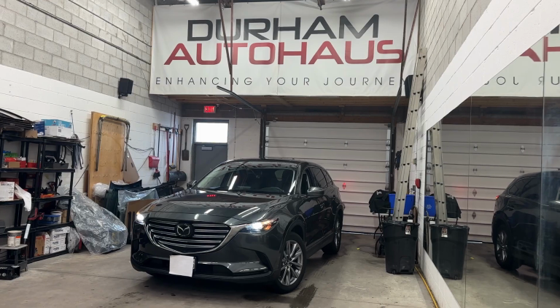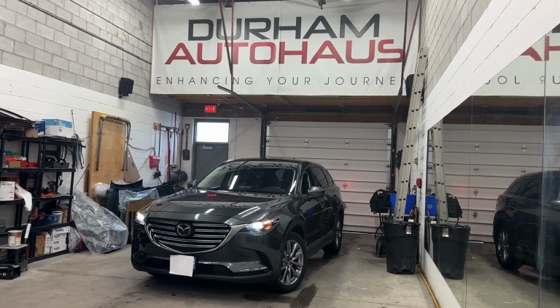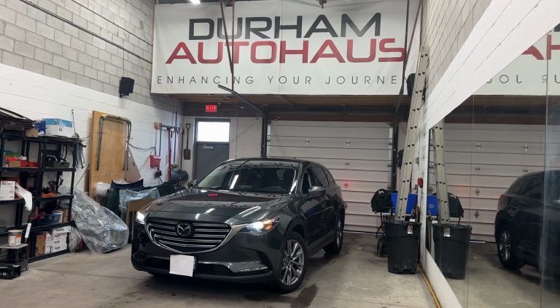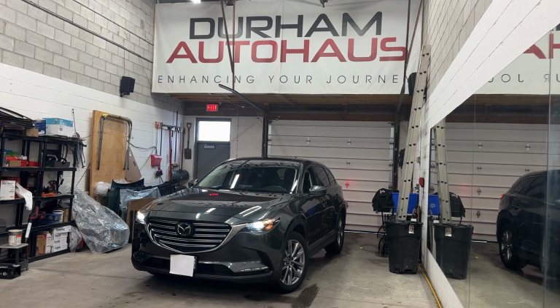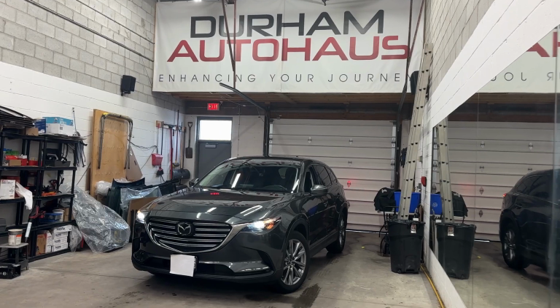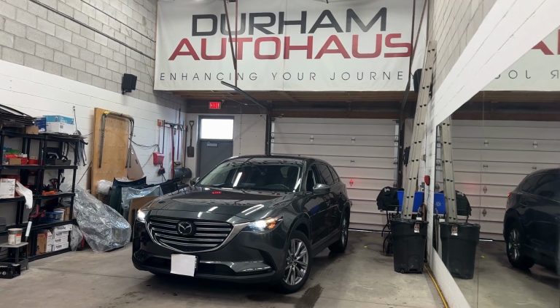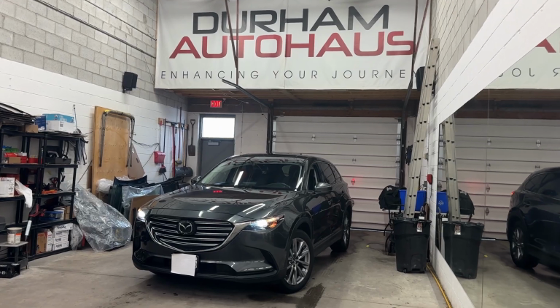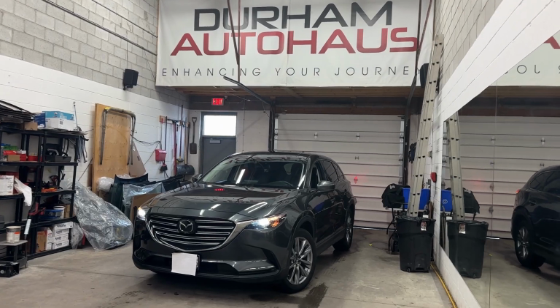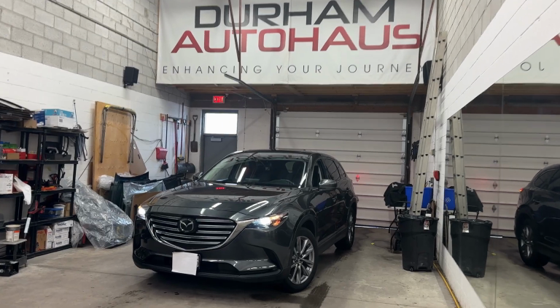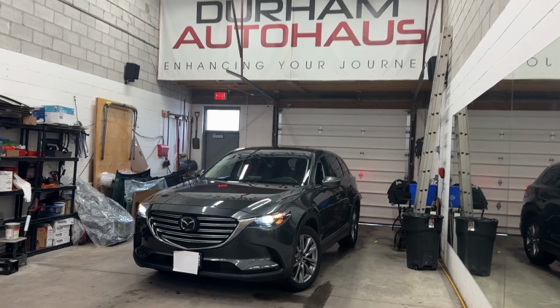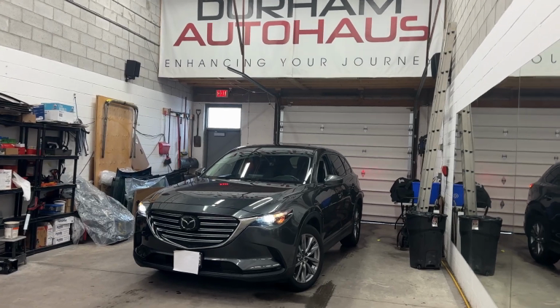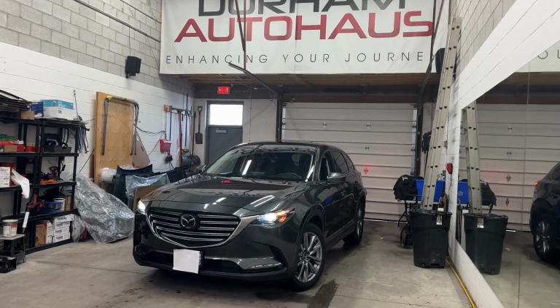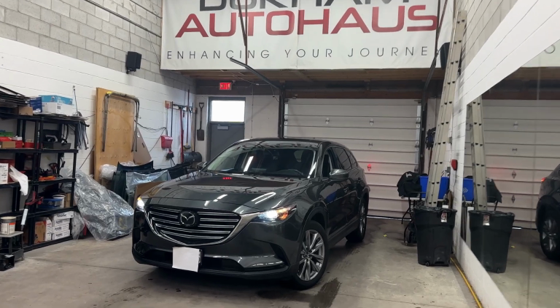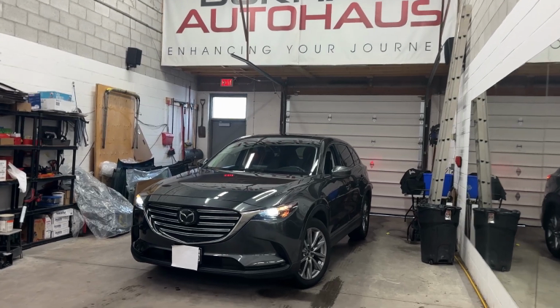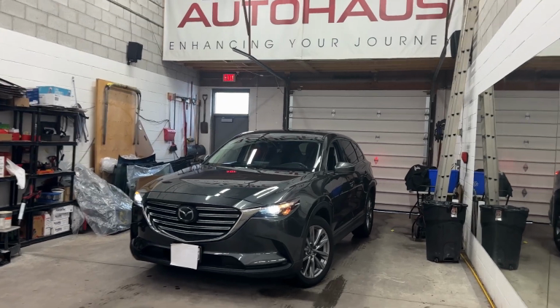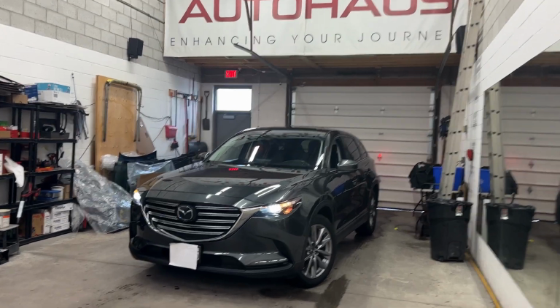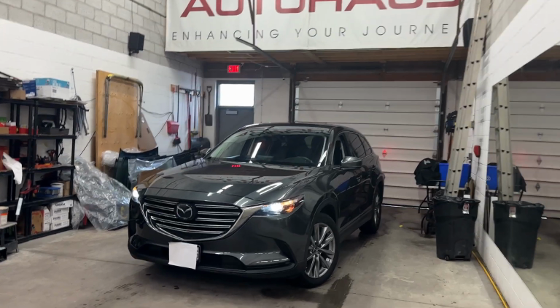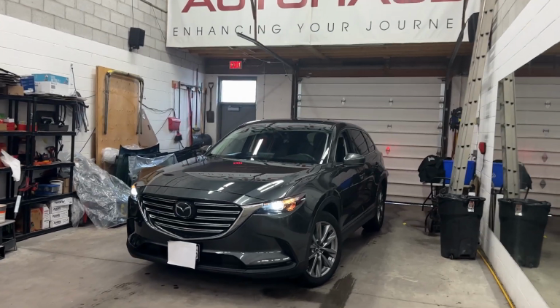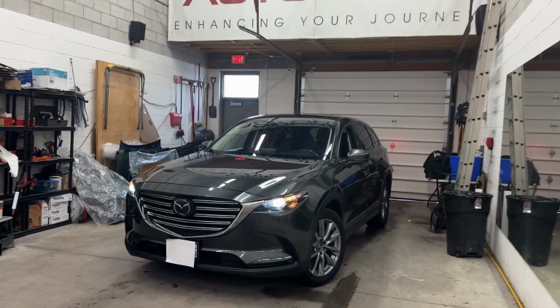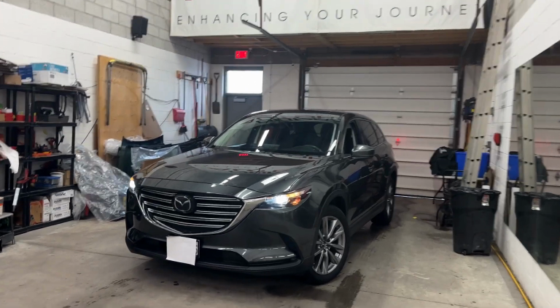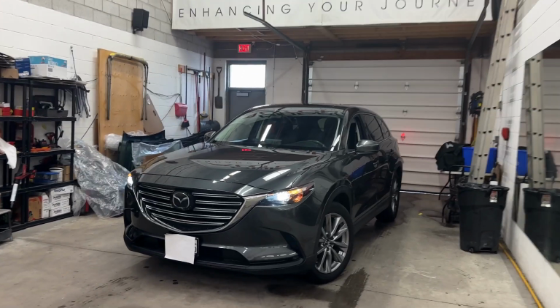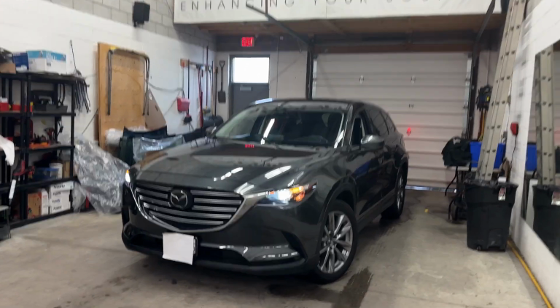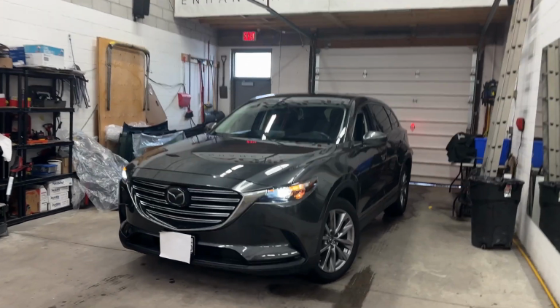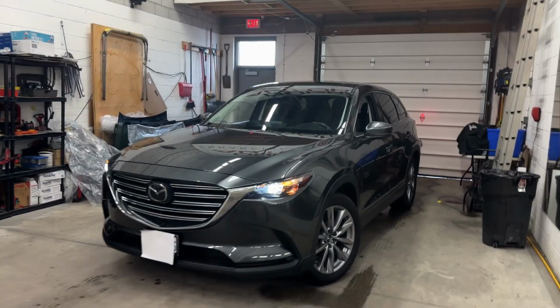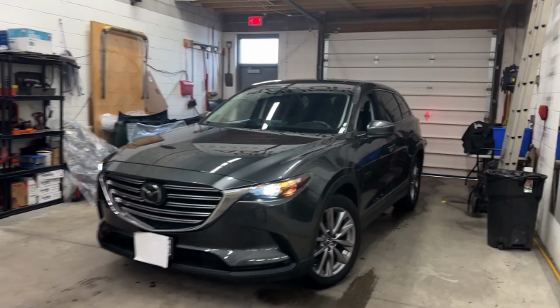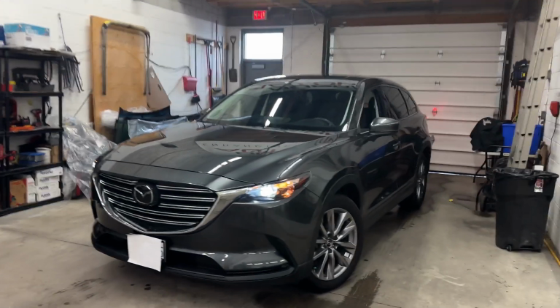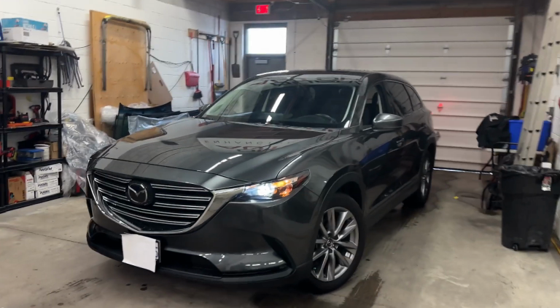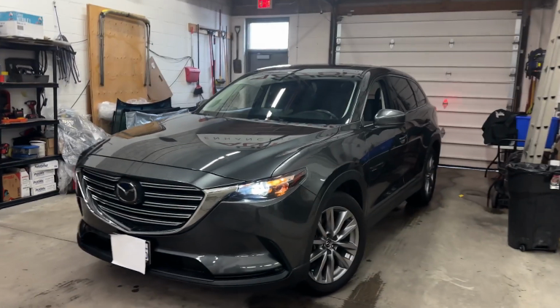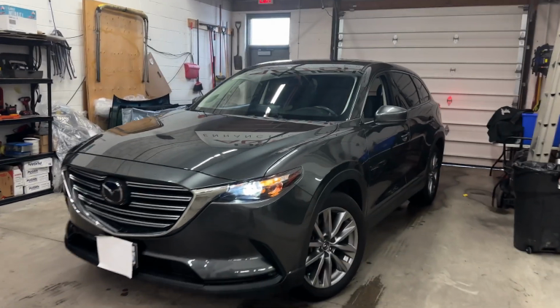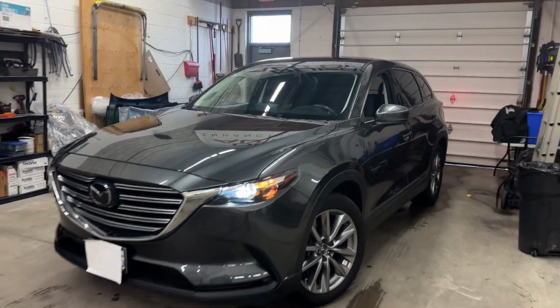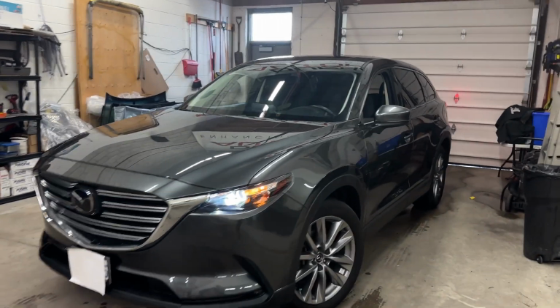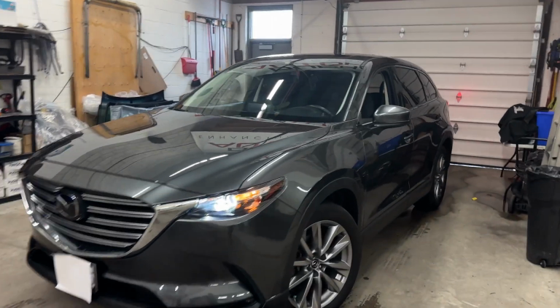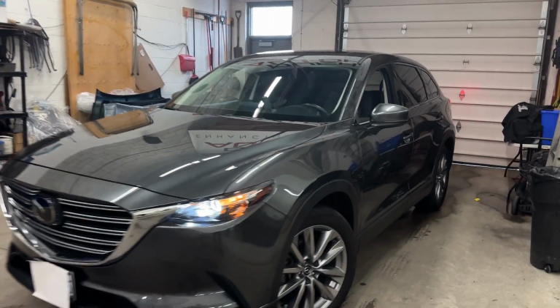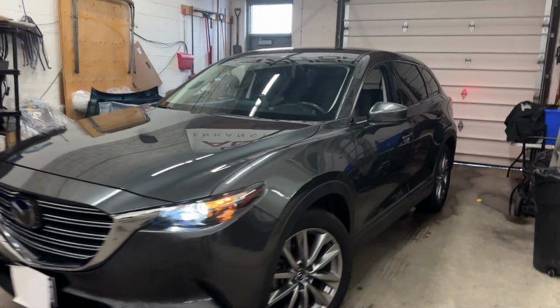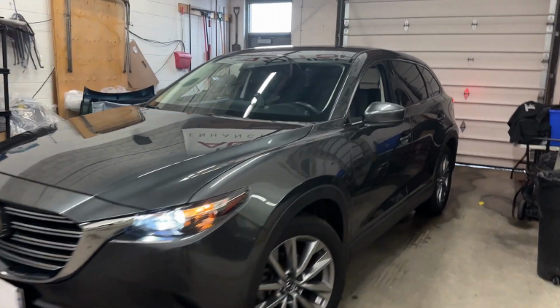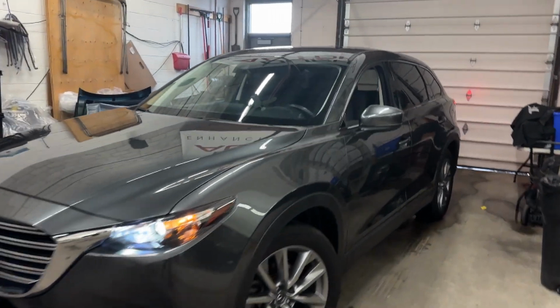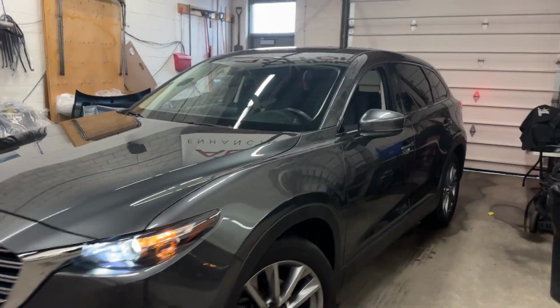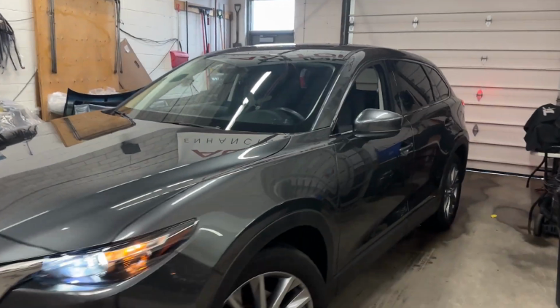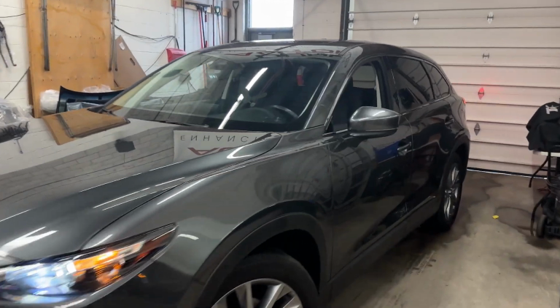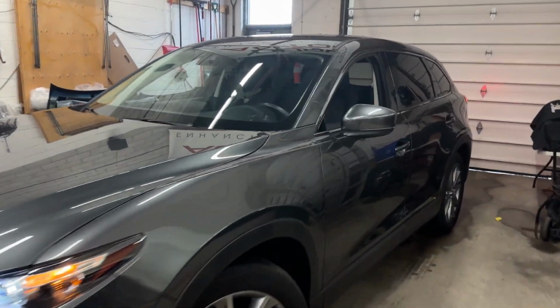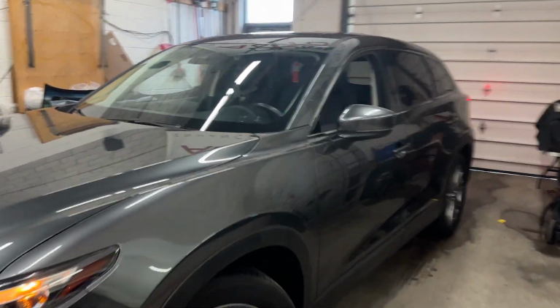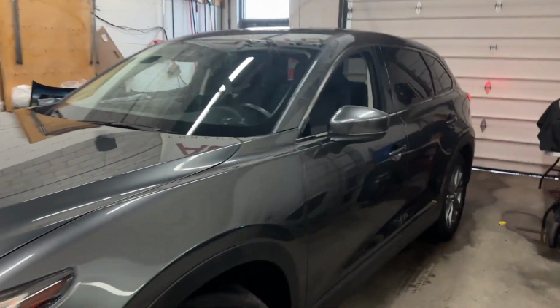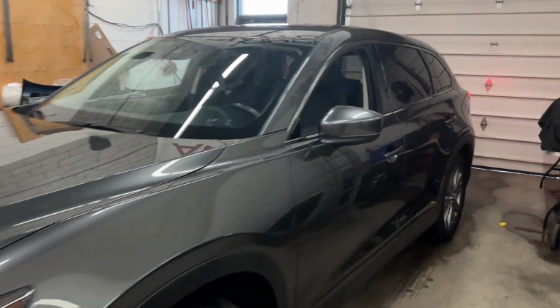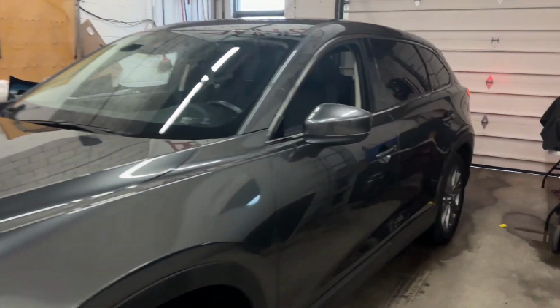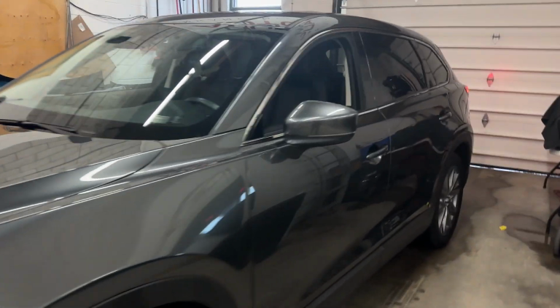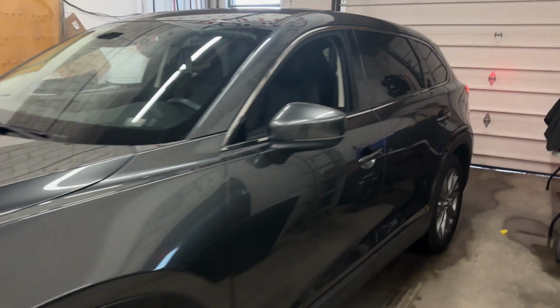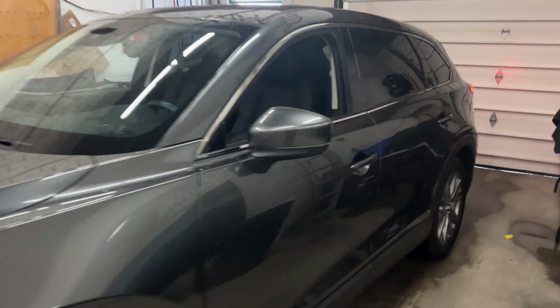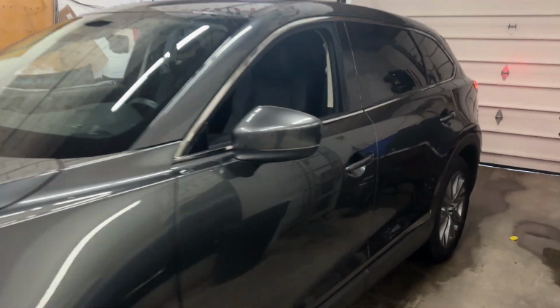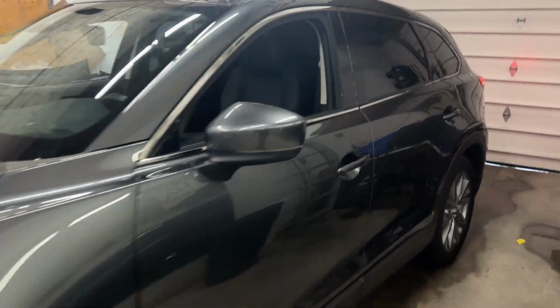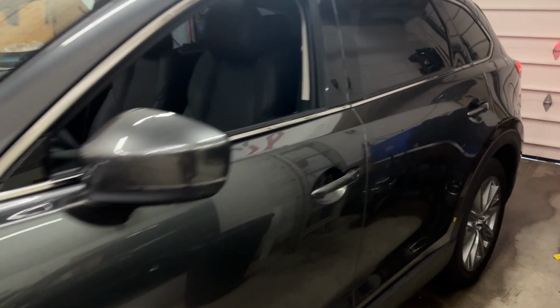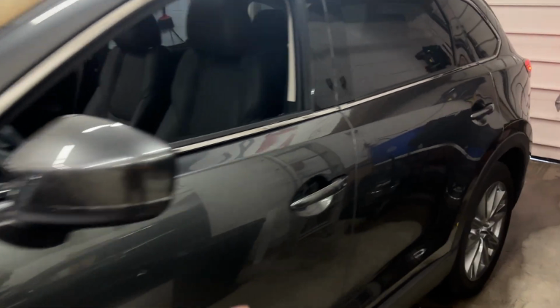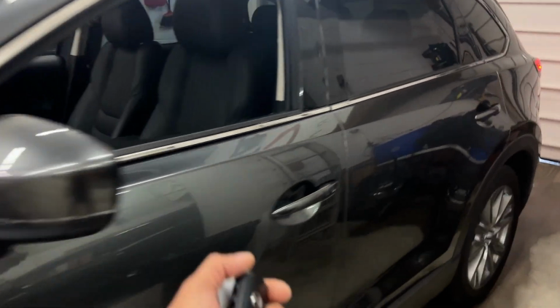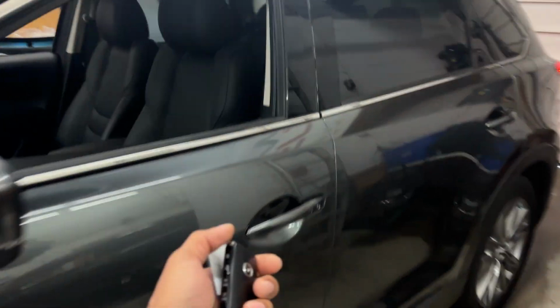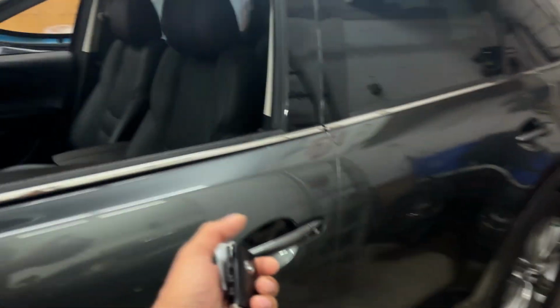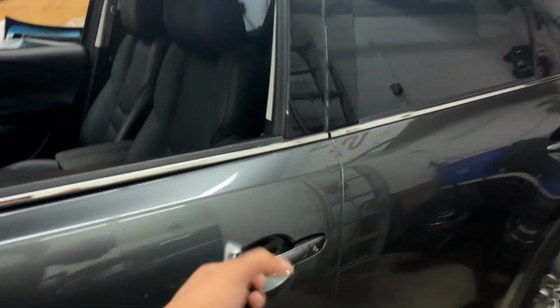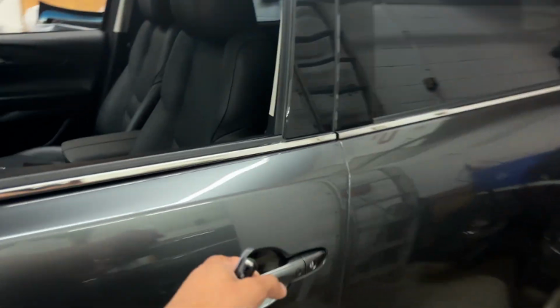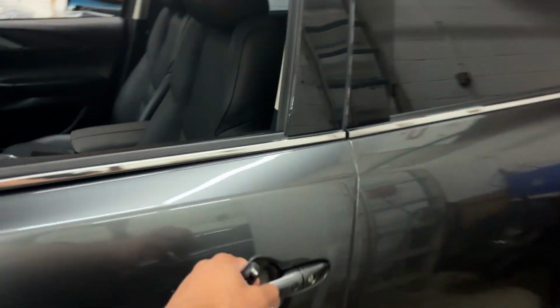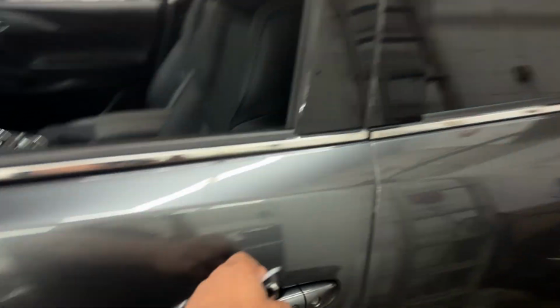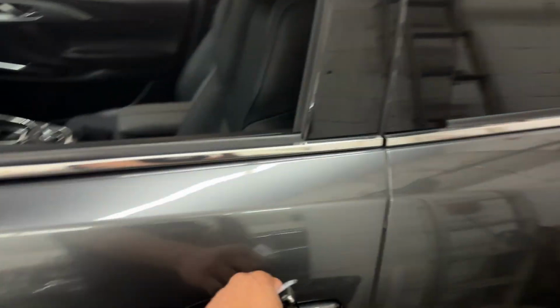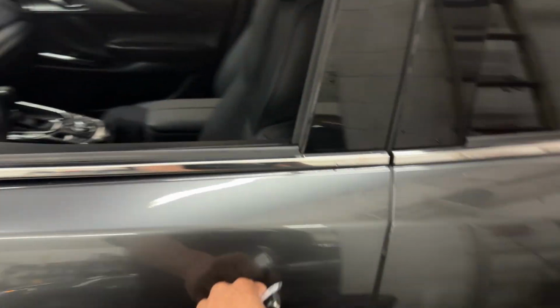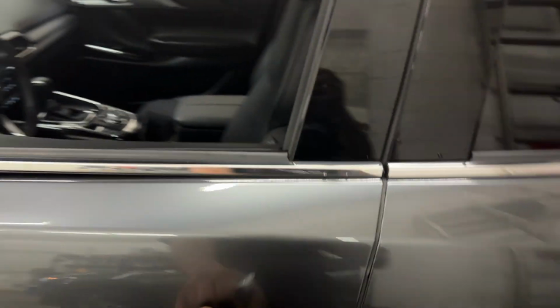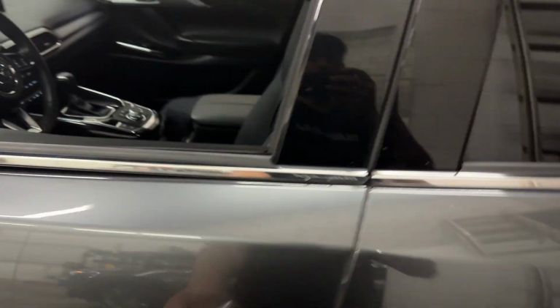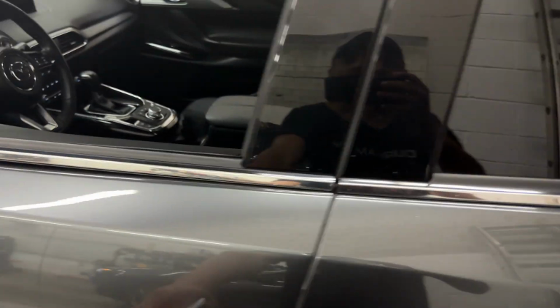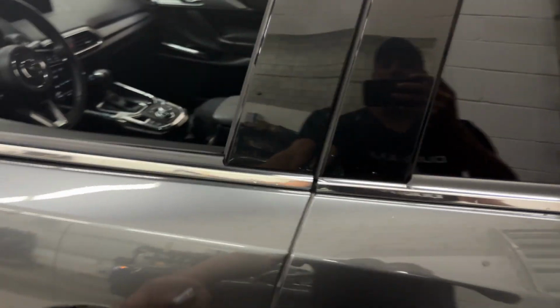We just installed the best anti-theft device there is into this 2020 Mazda CX-9, and I will show you exactly how this works.